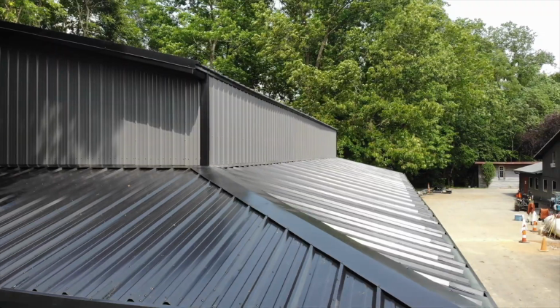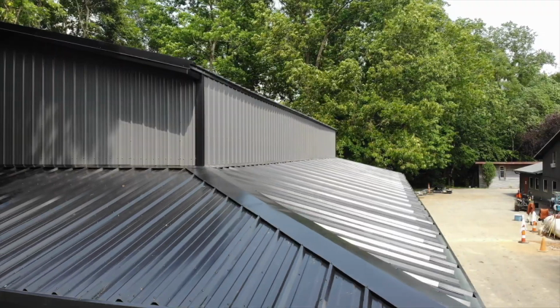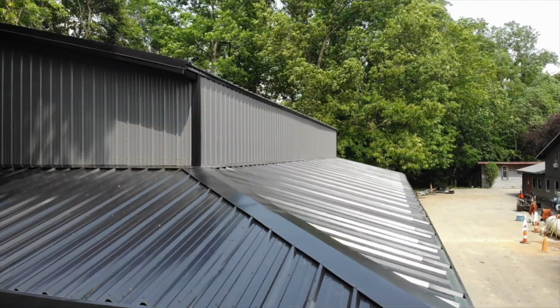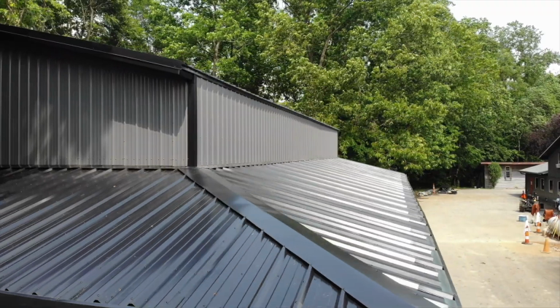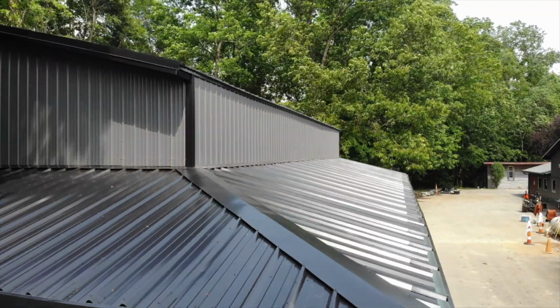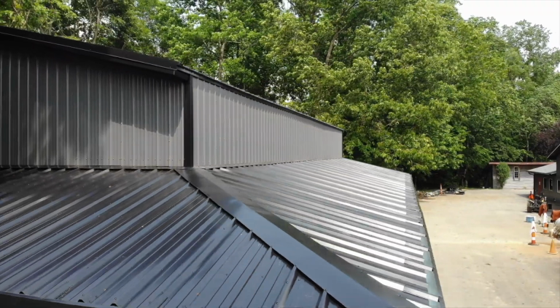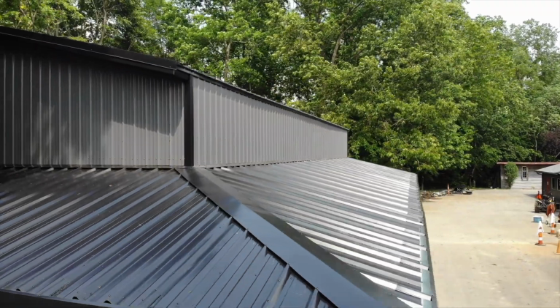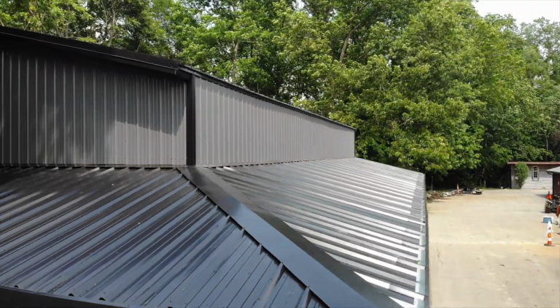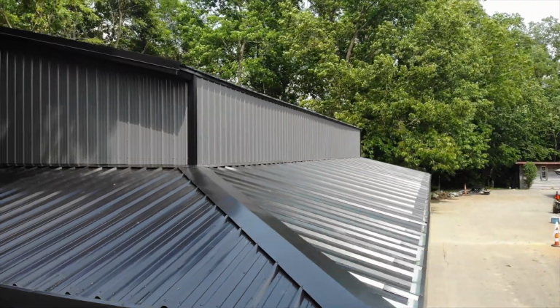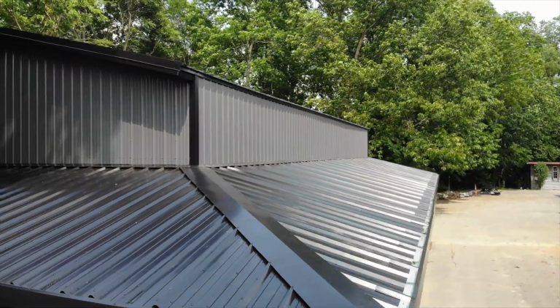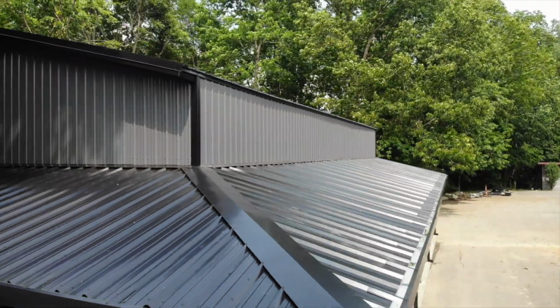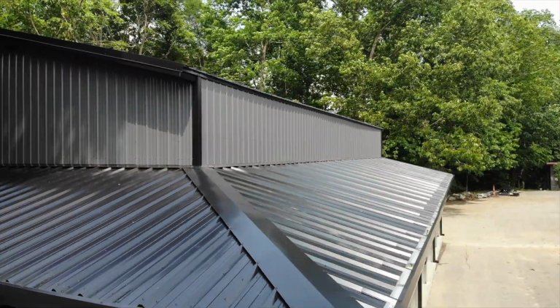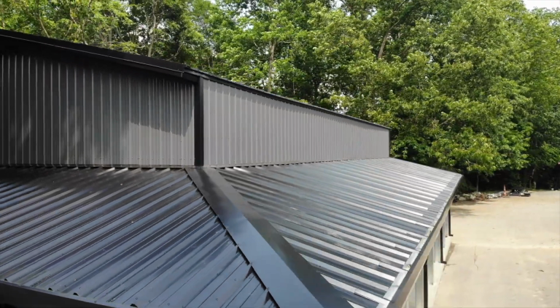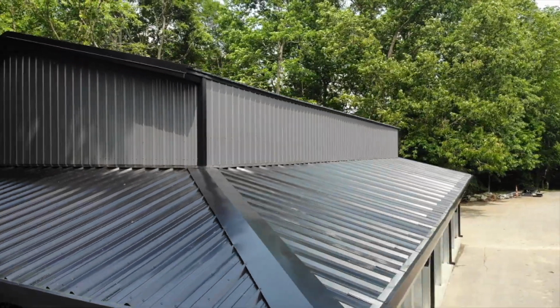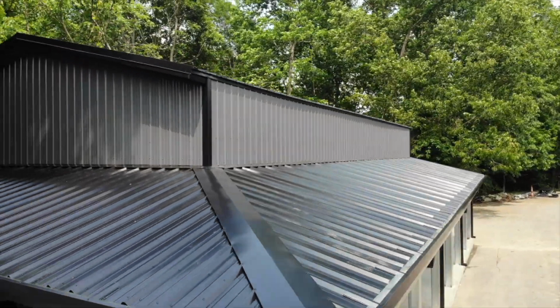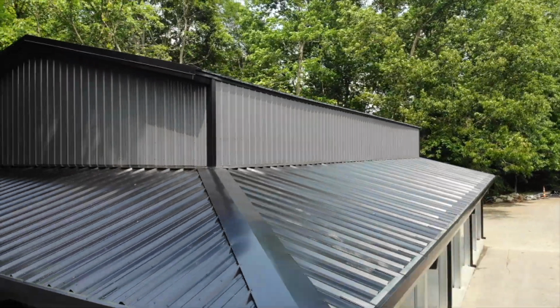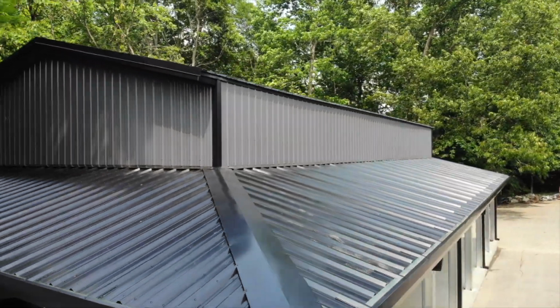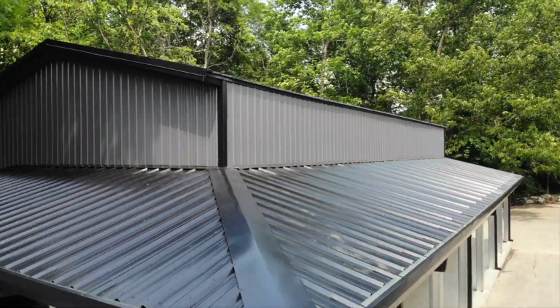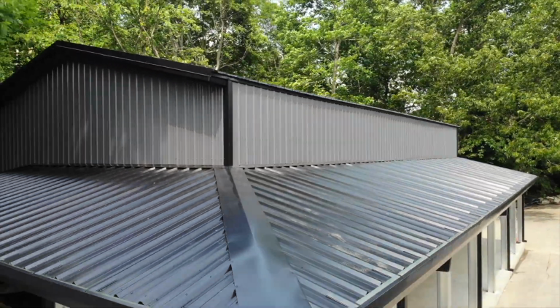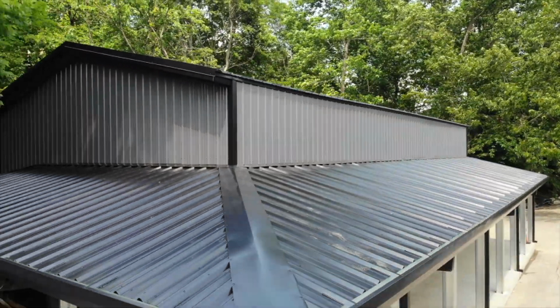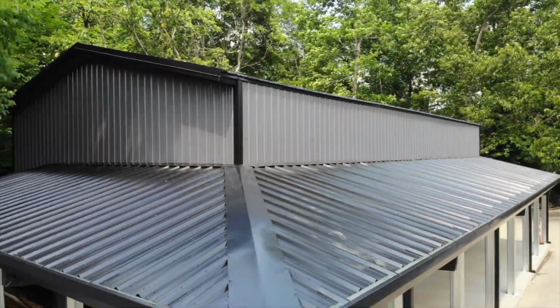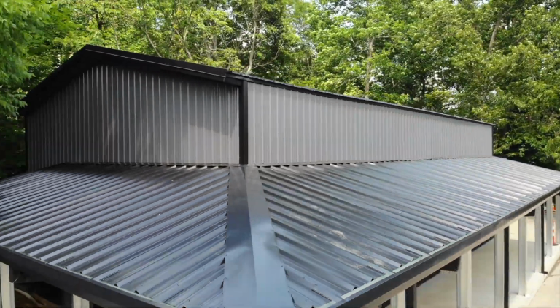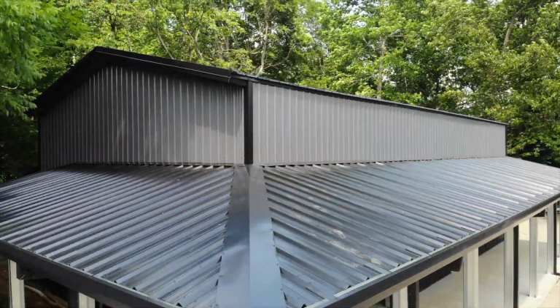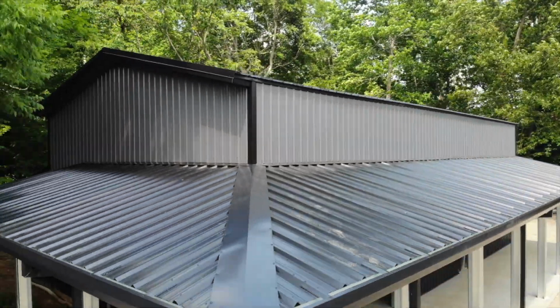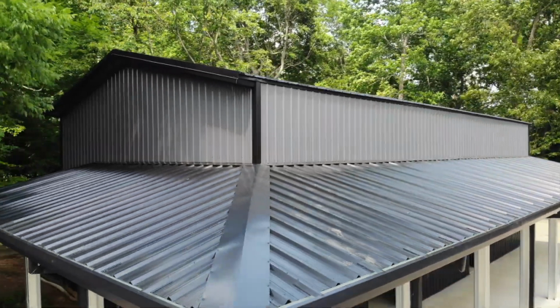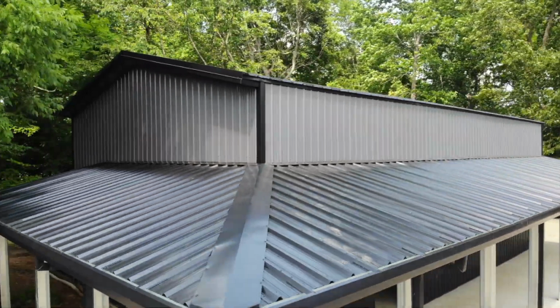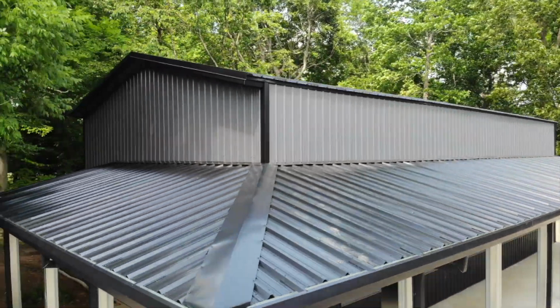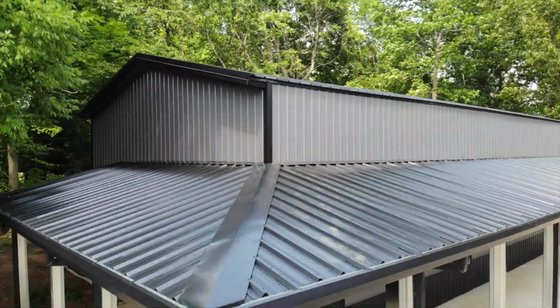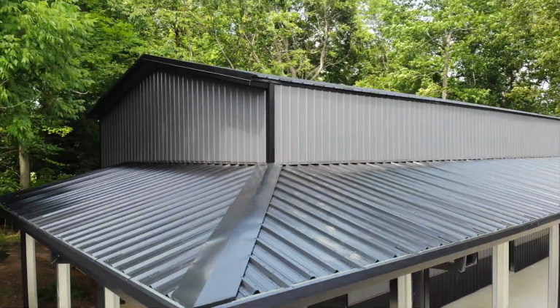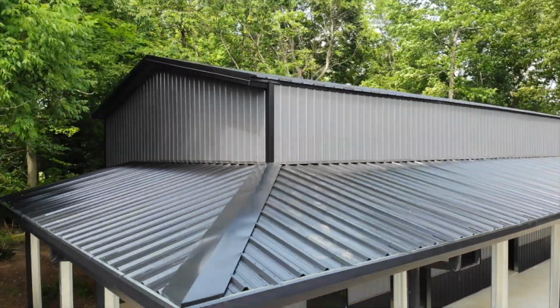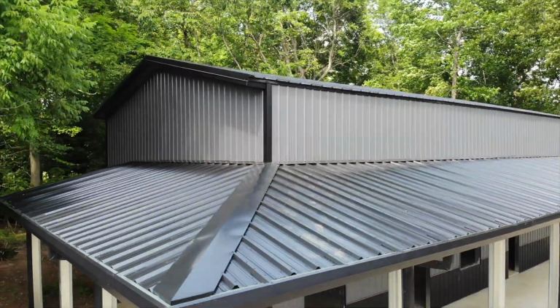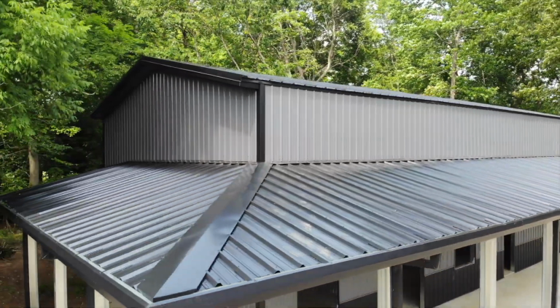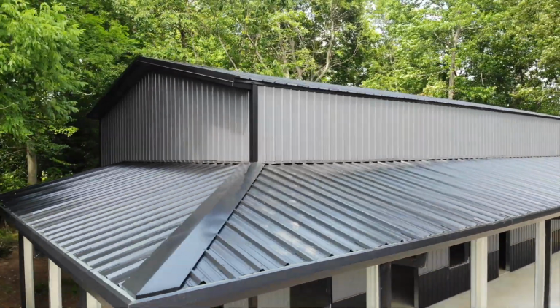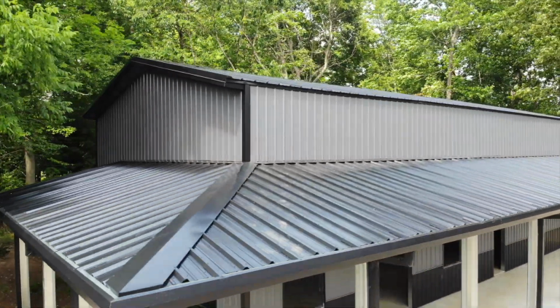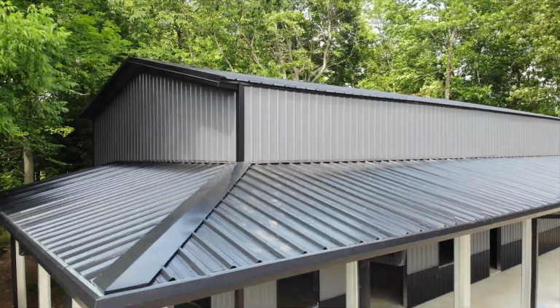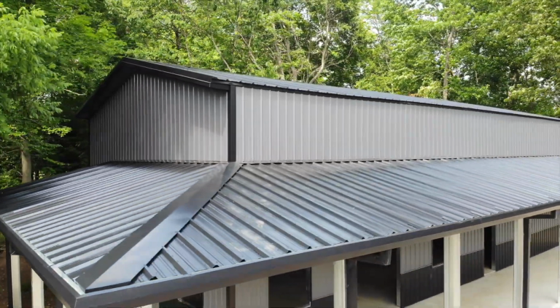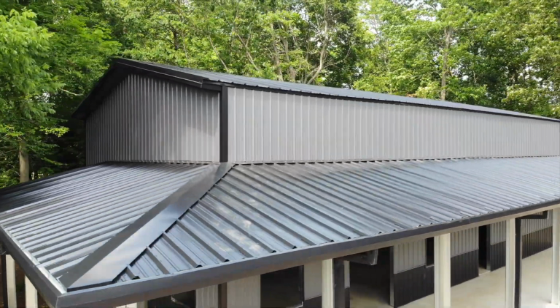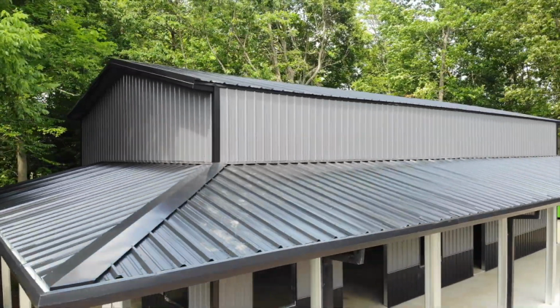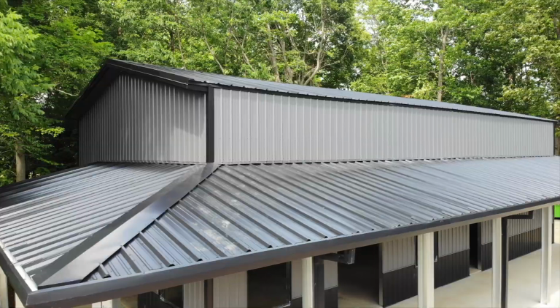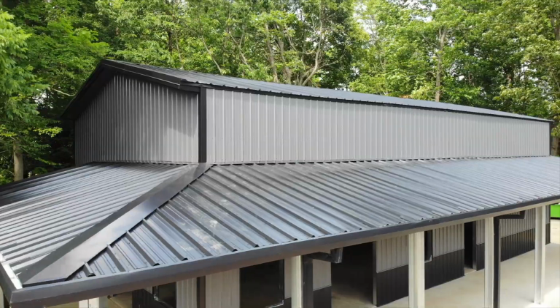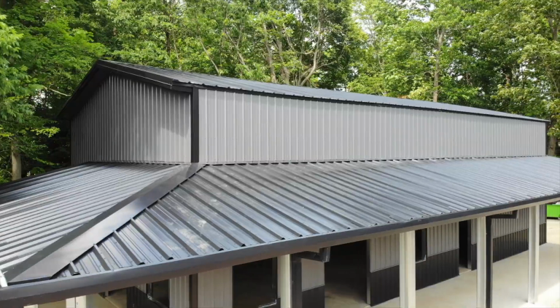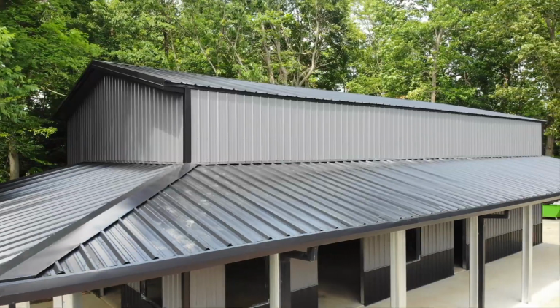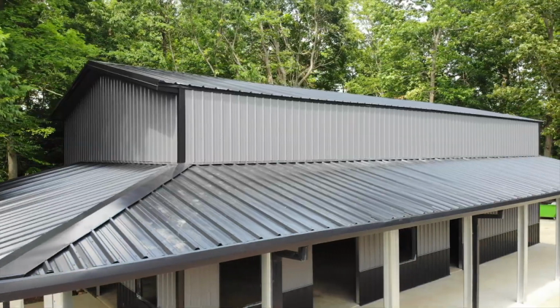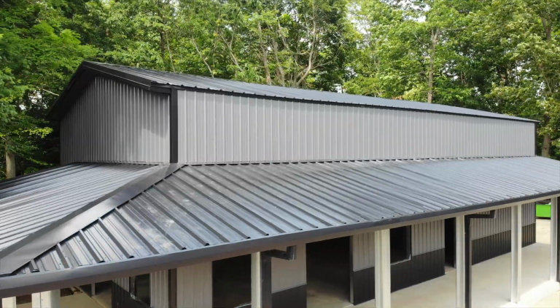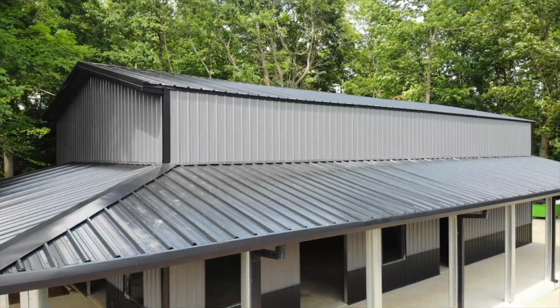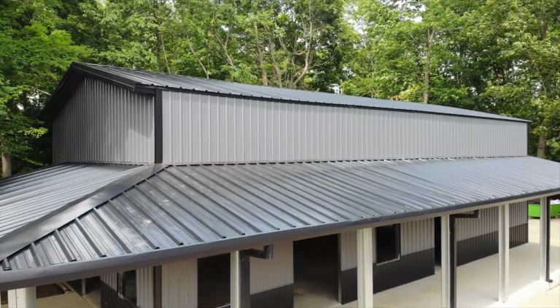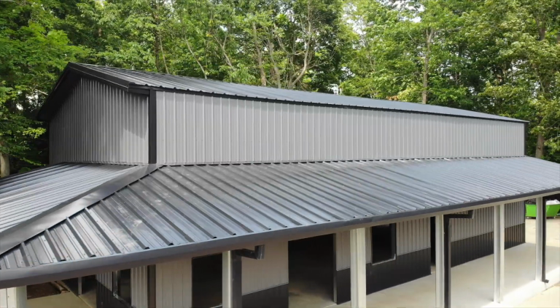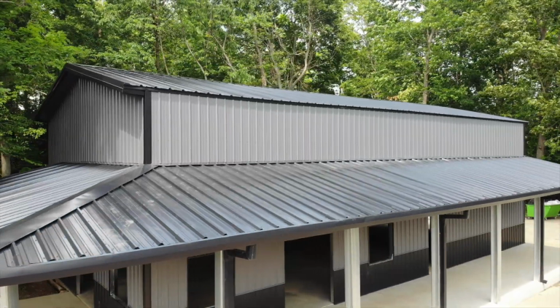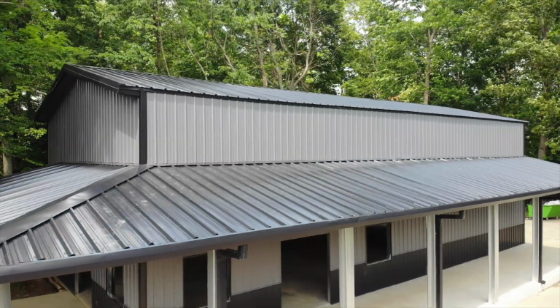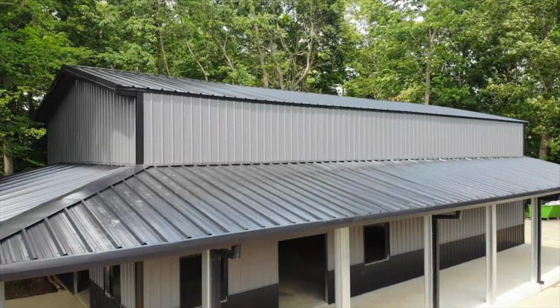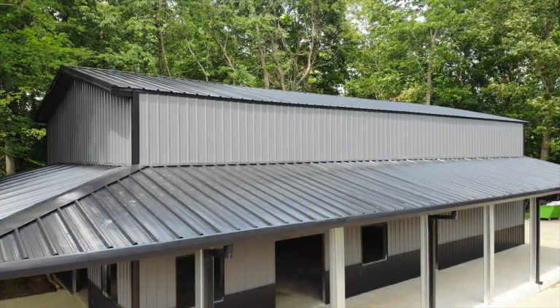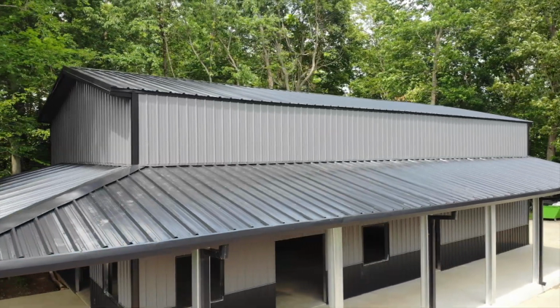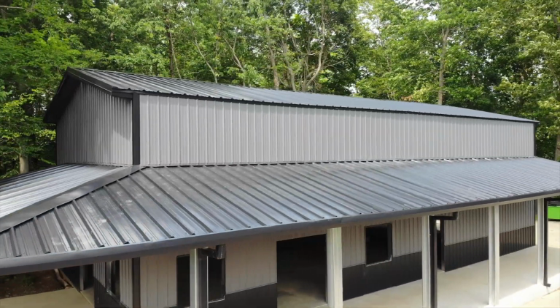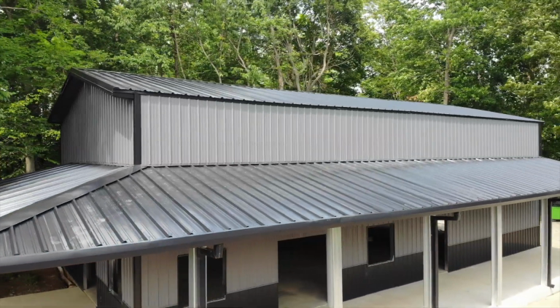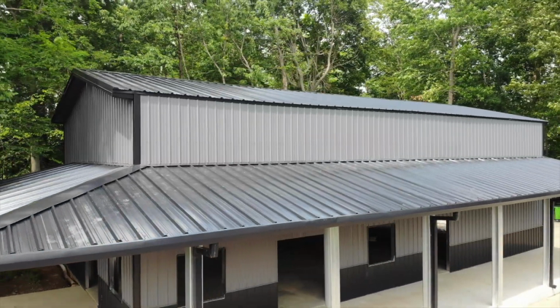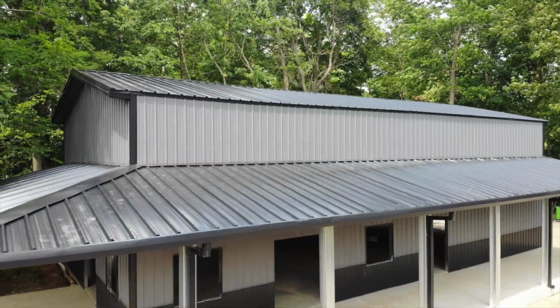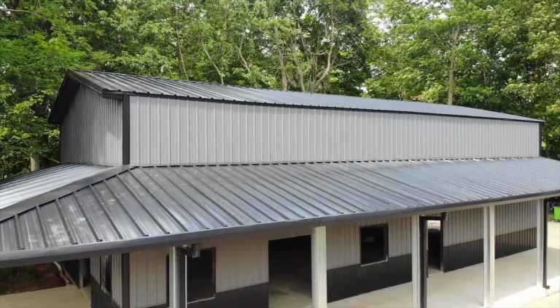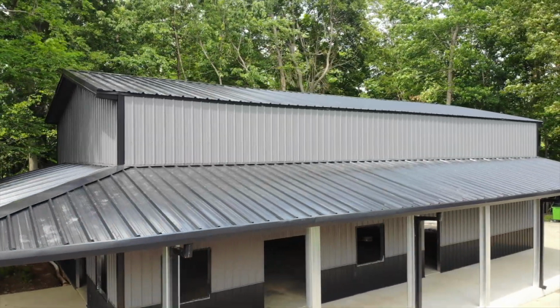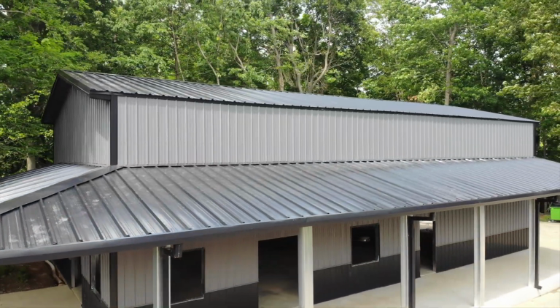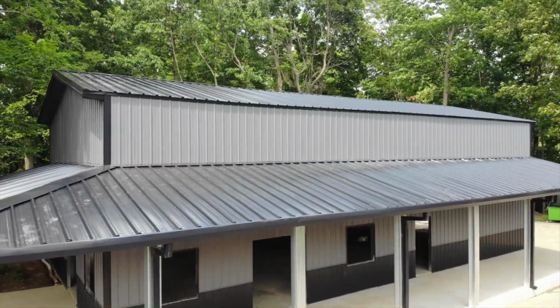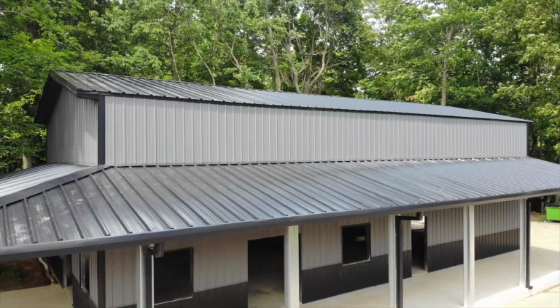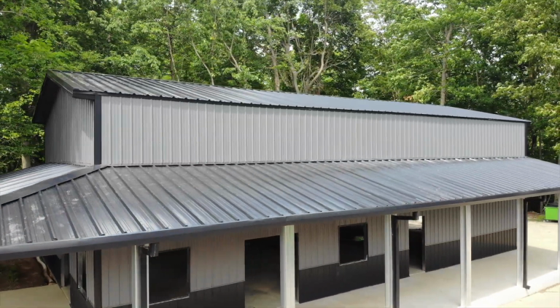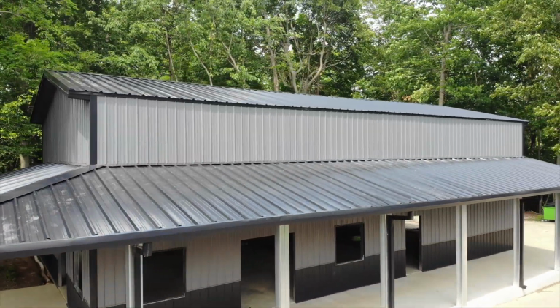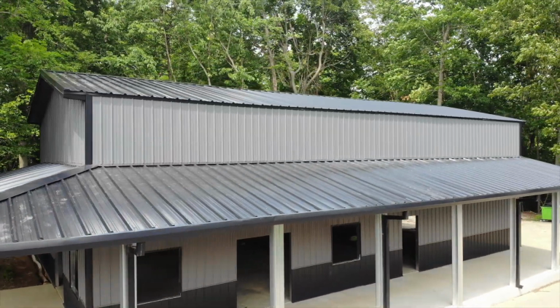Roof installation is the same for both lean-to's and main roofs. The main difference is how they are trimmed once completed. These conditions are covered in other videos.